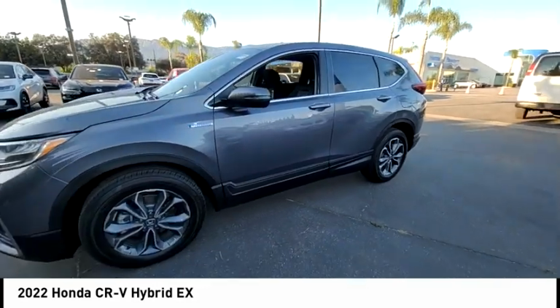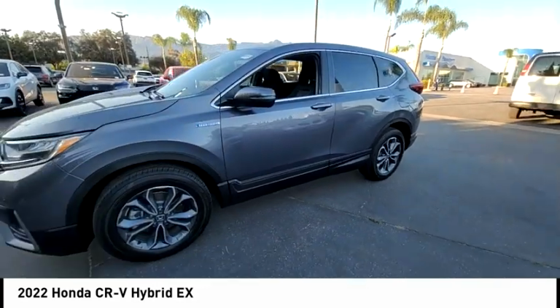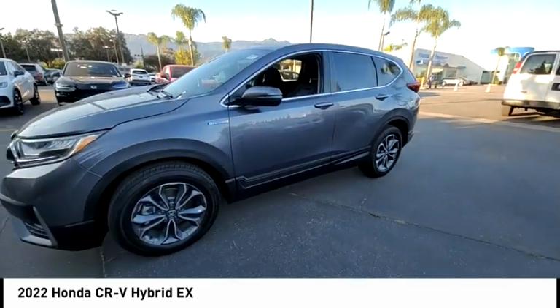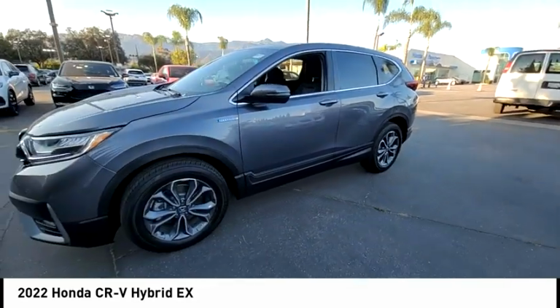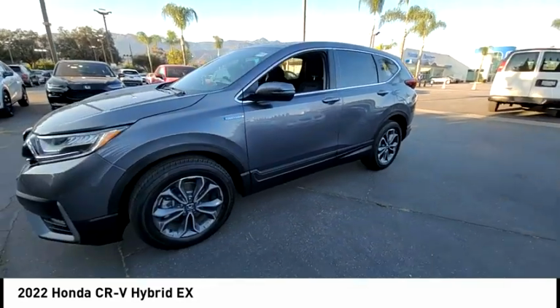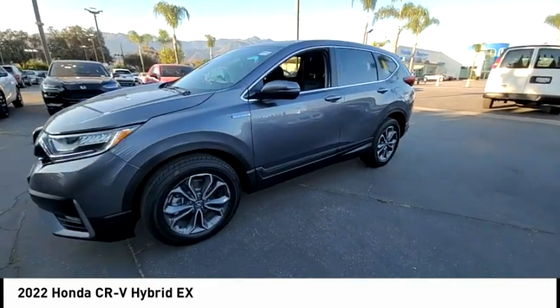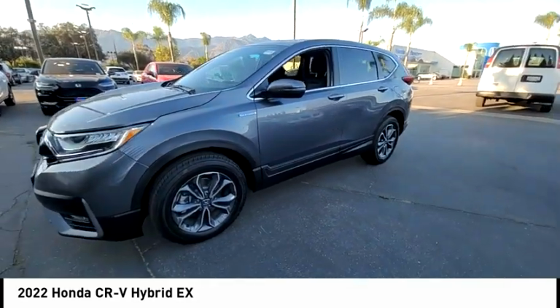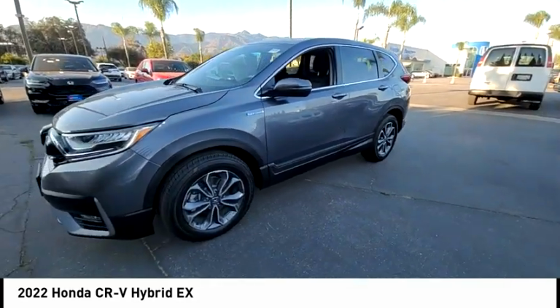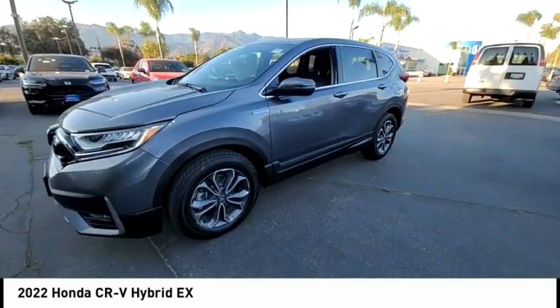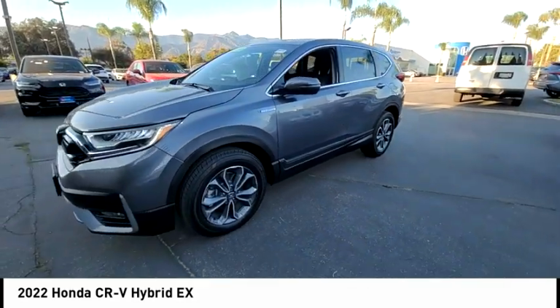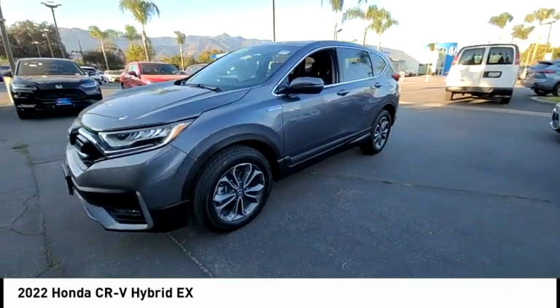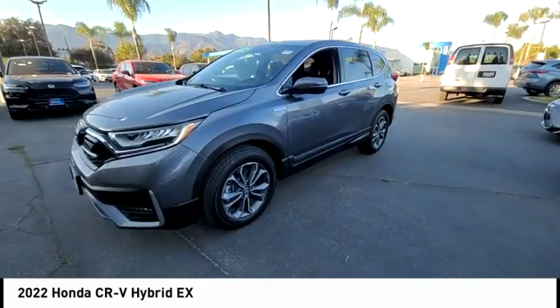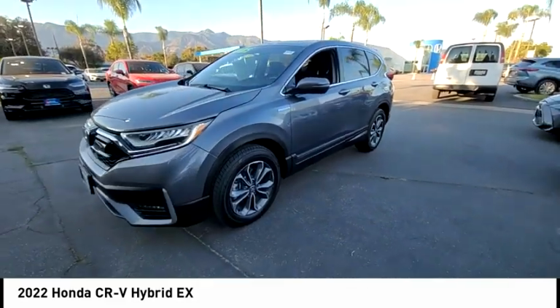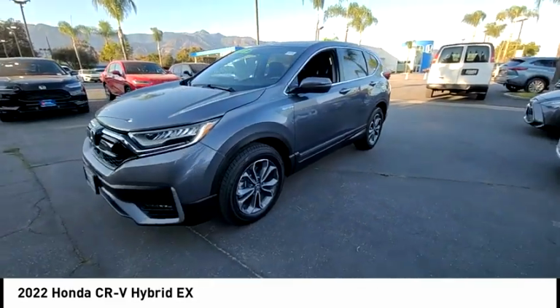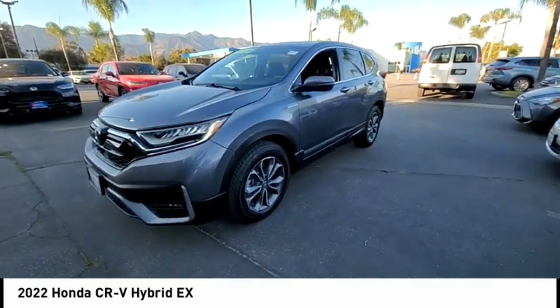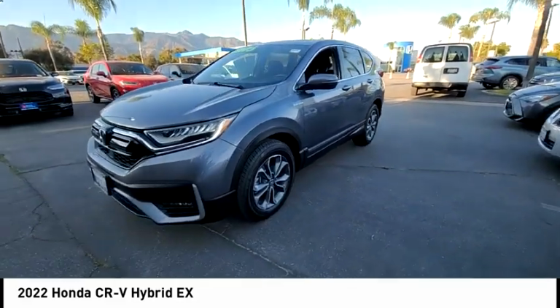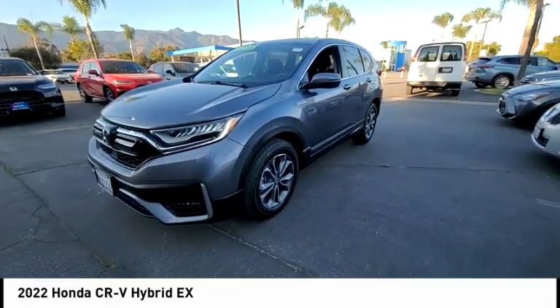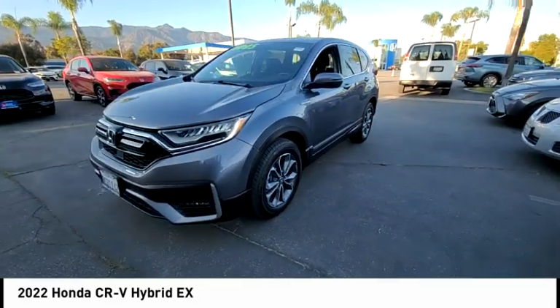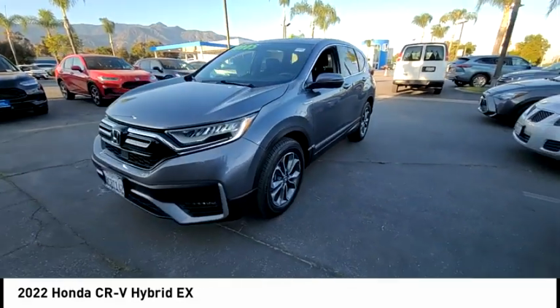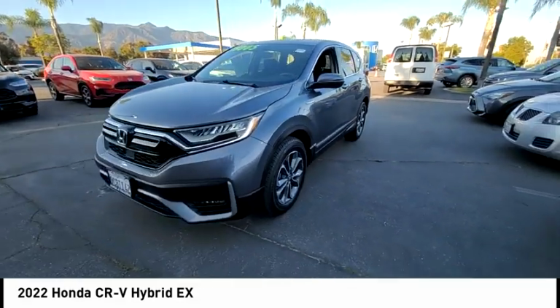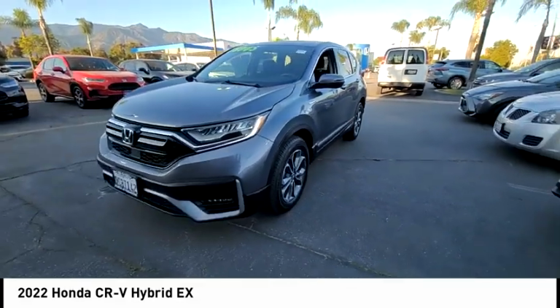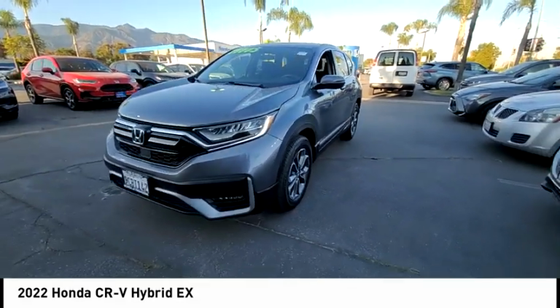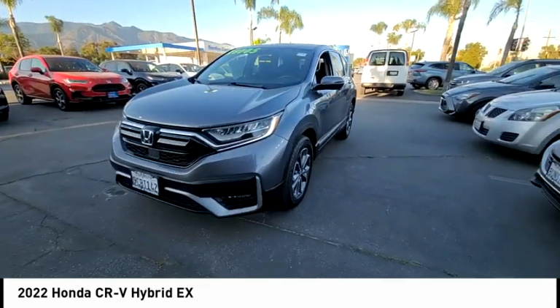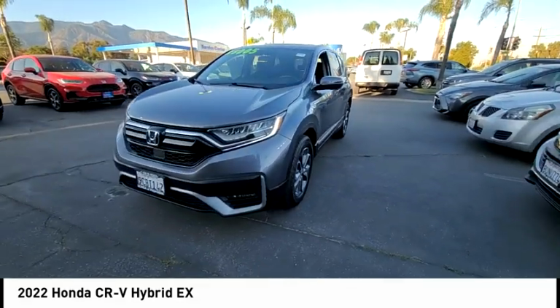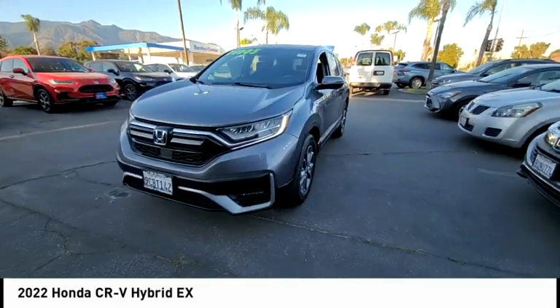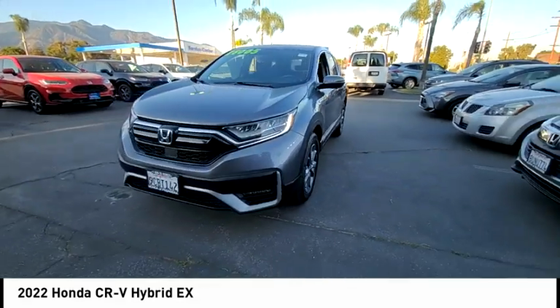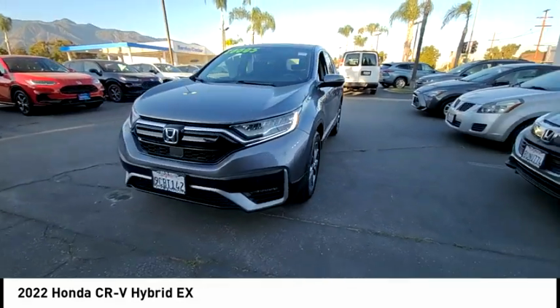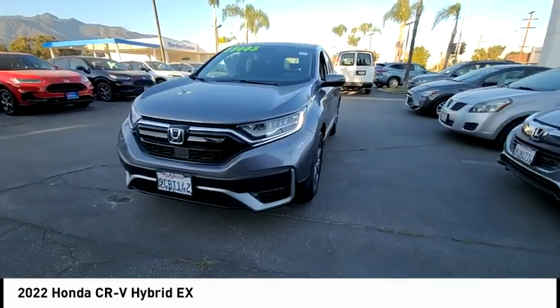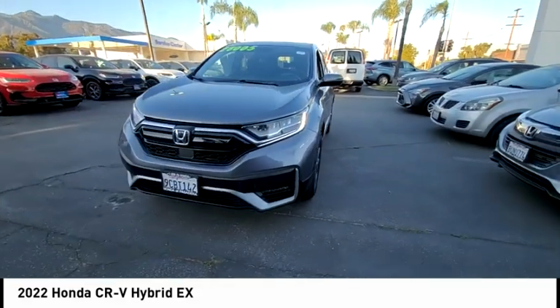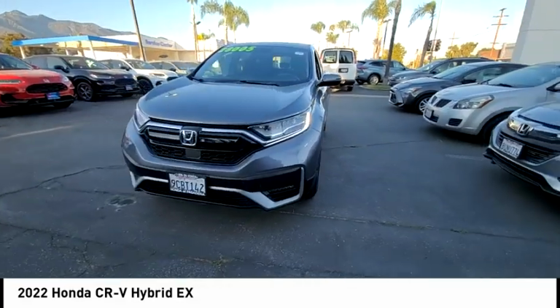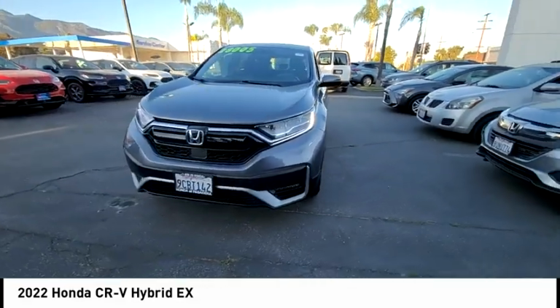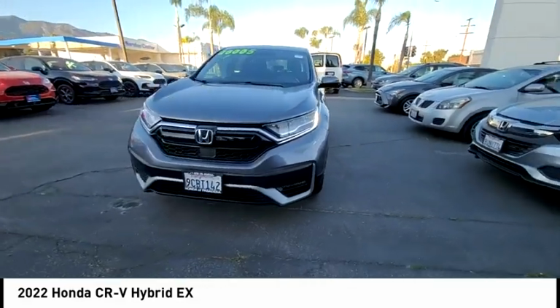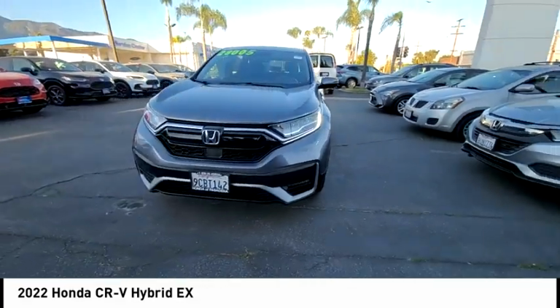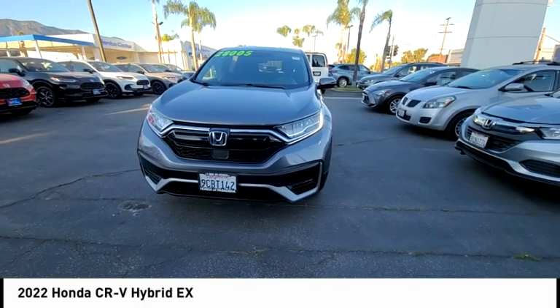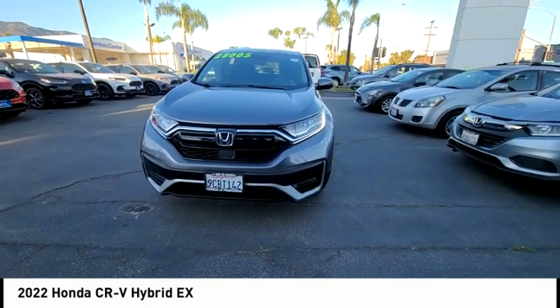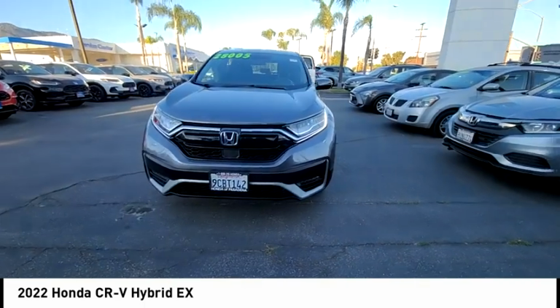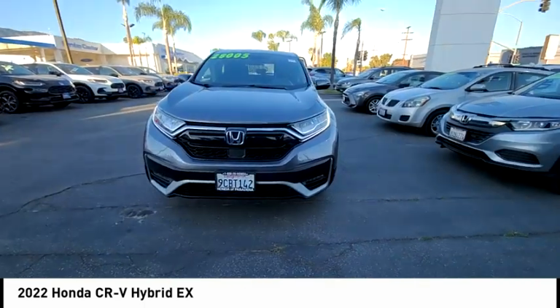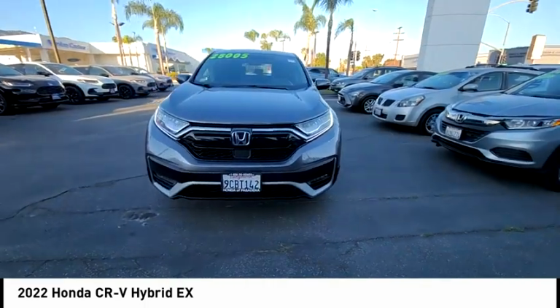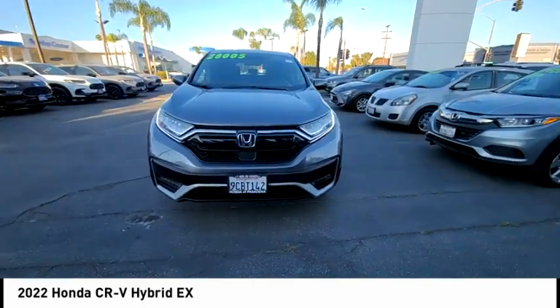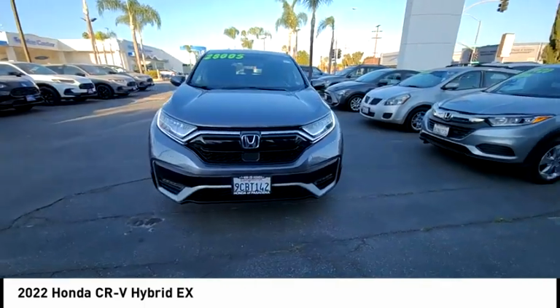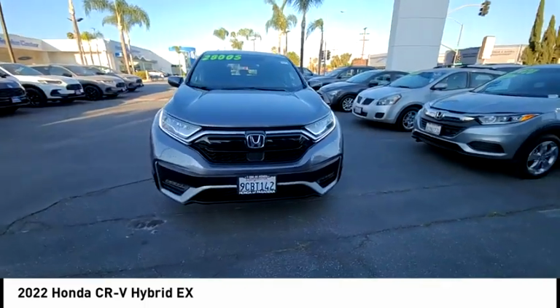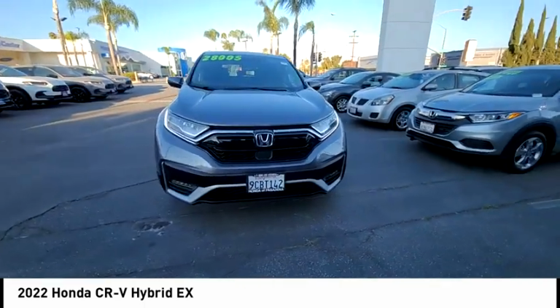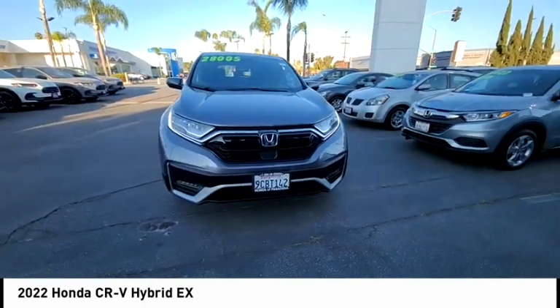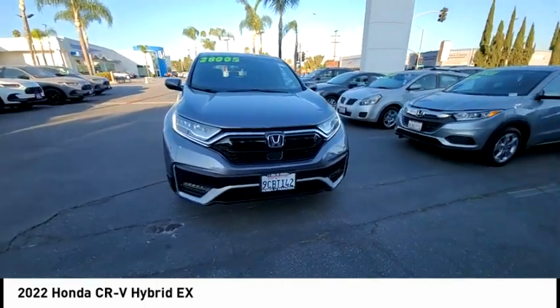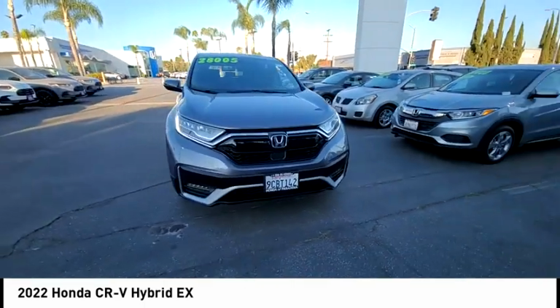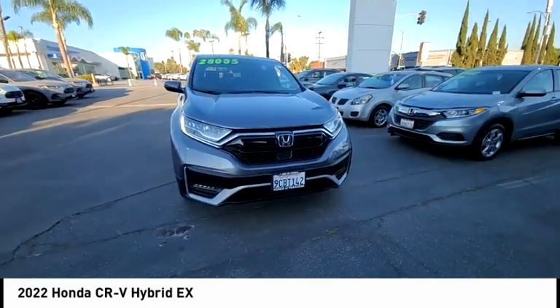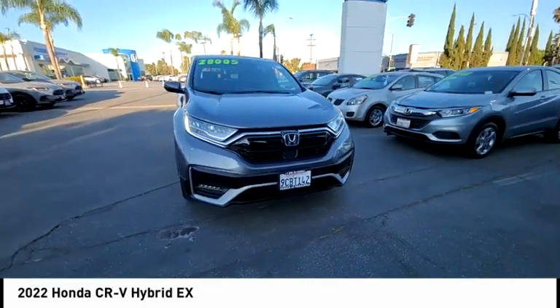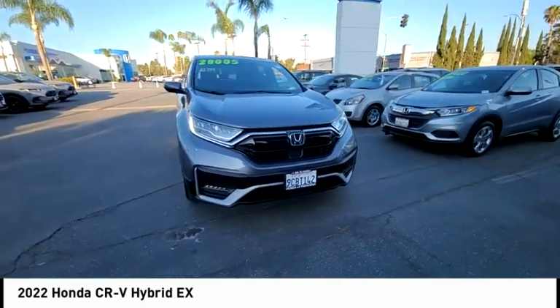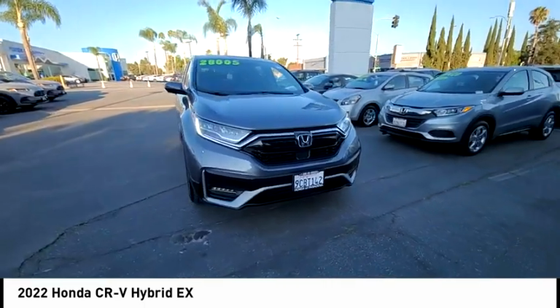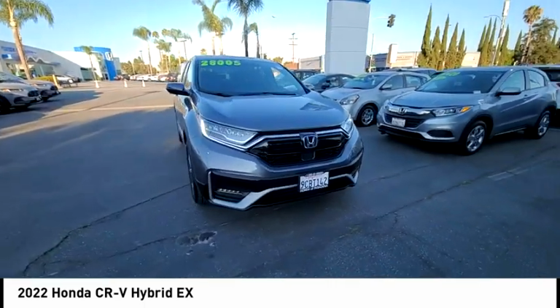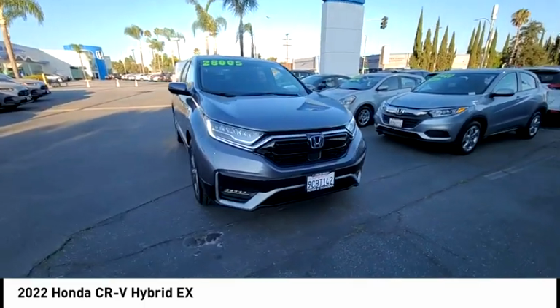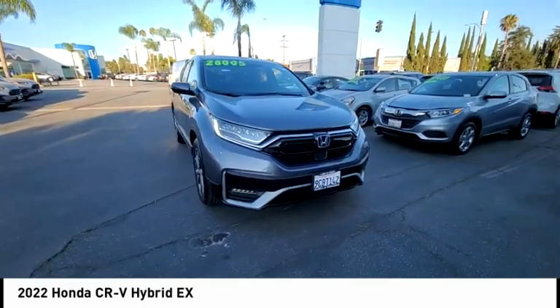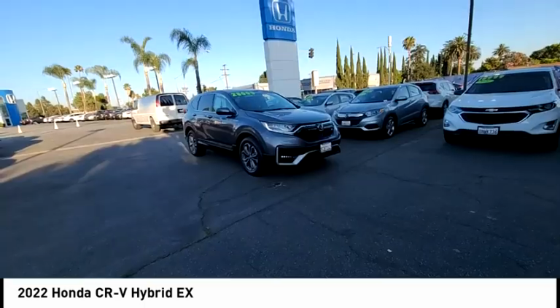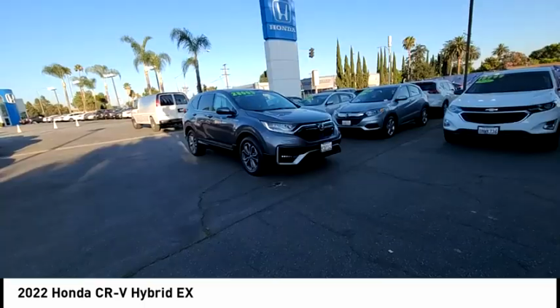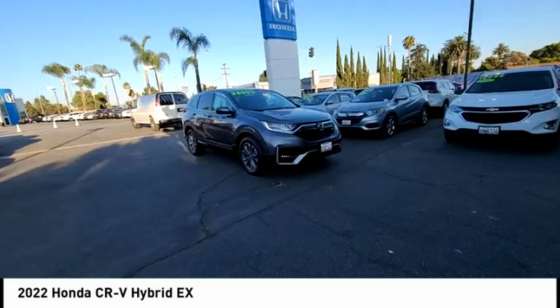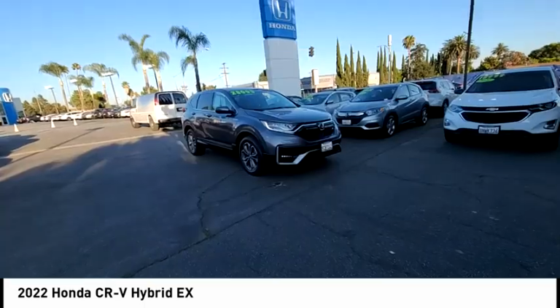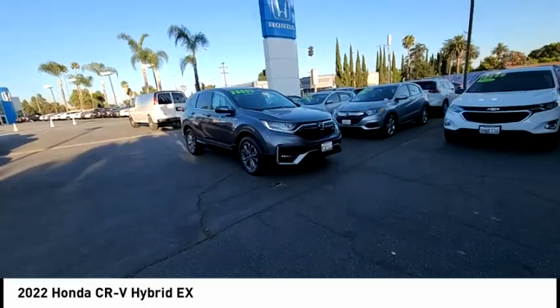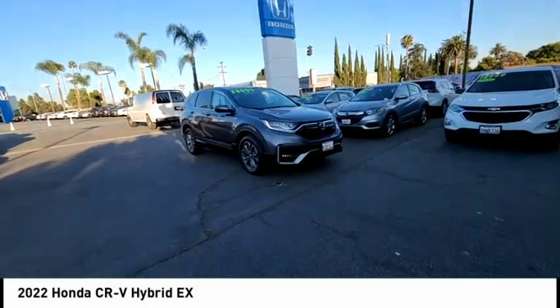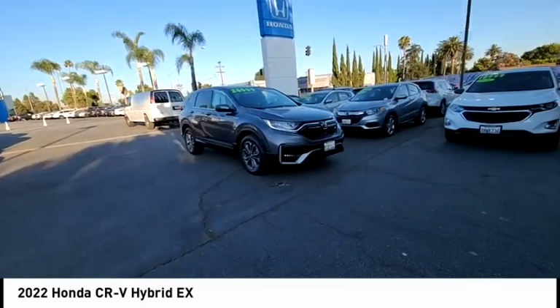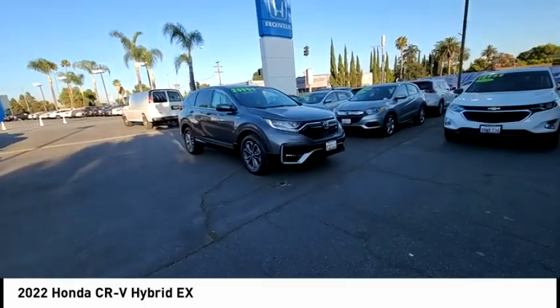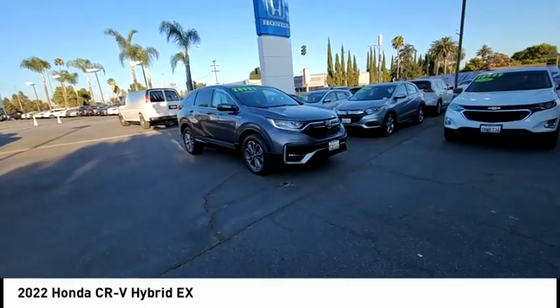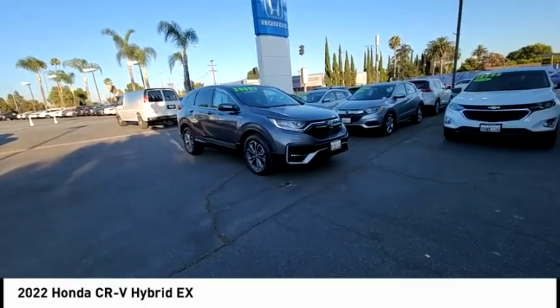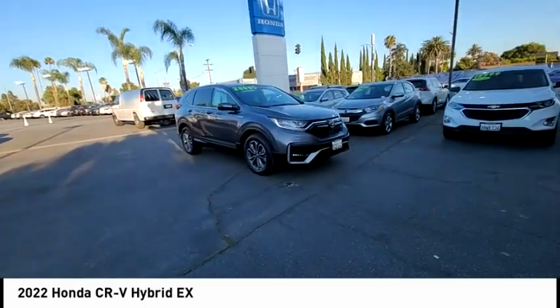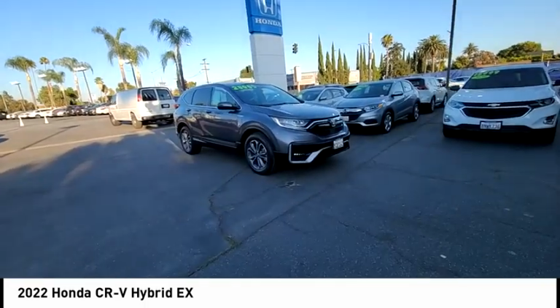This vehicle has less than 40,000 miles. This beauty will make even your house keys jealous. Drive it today.